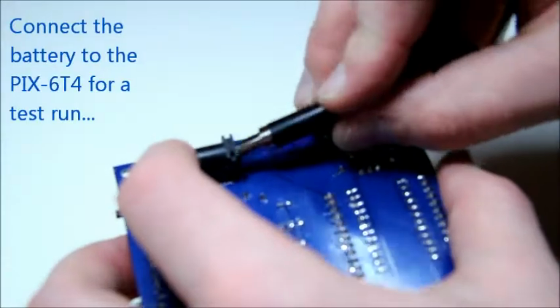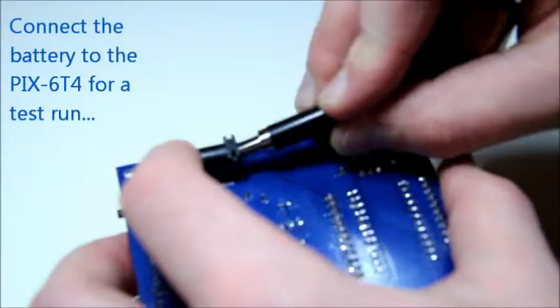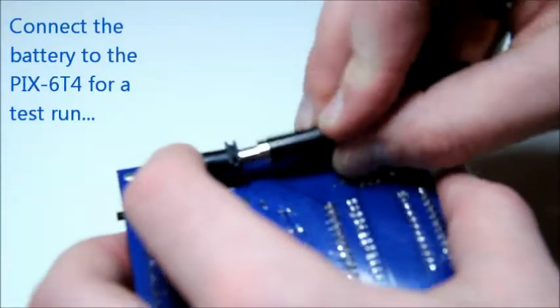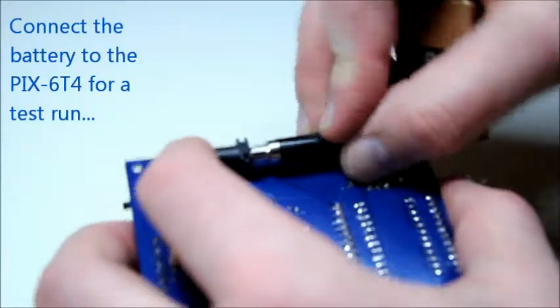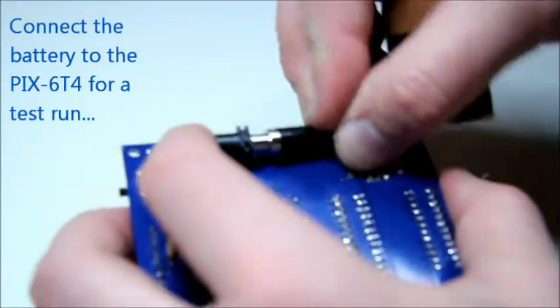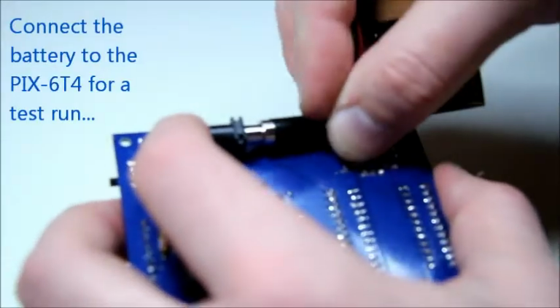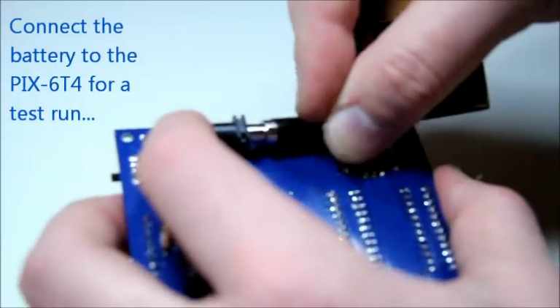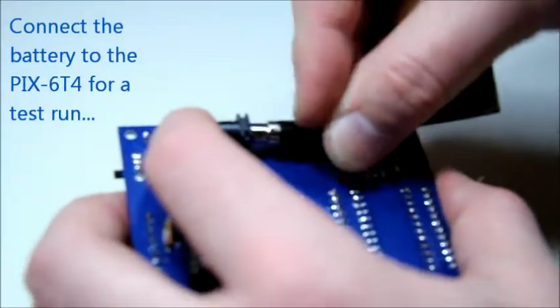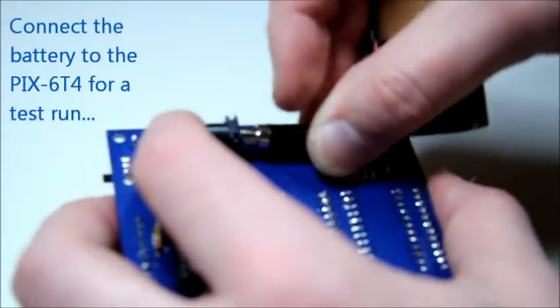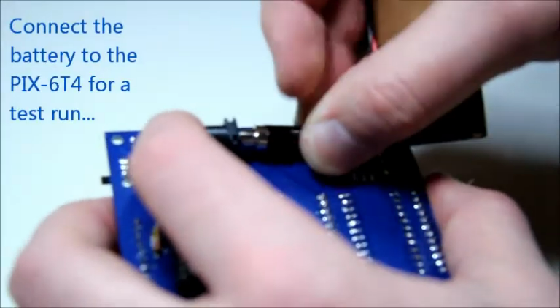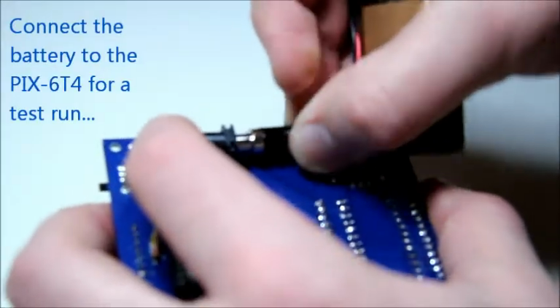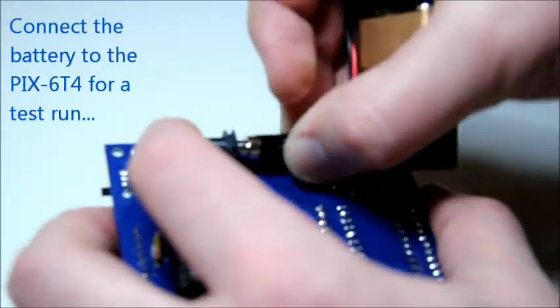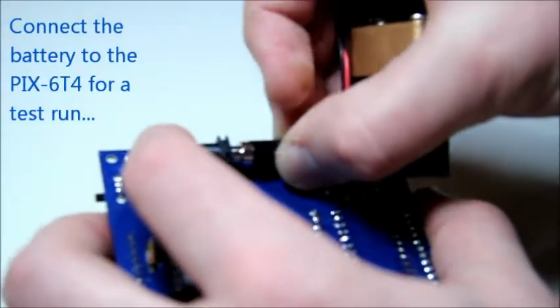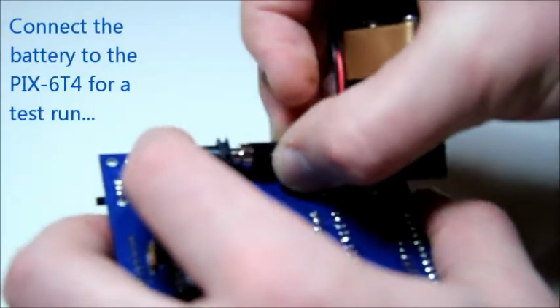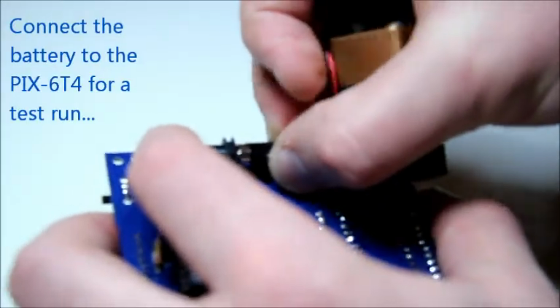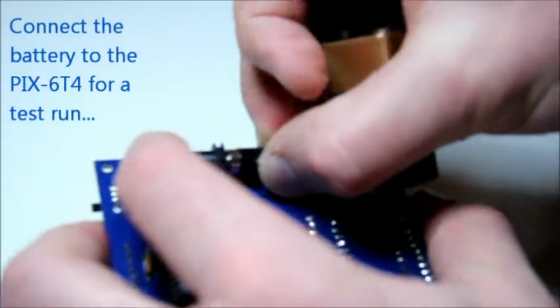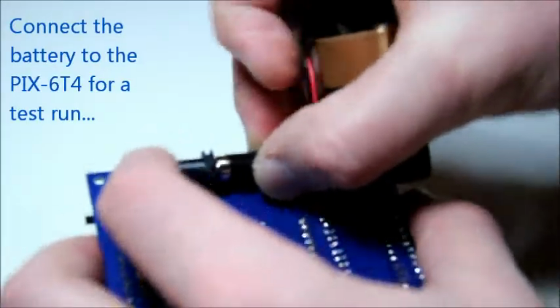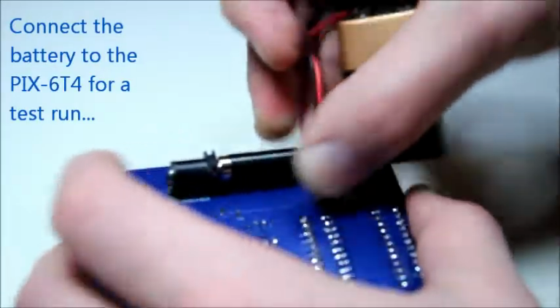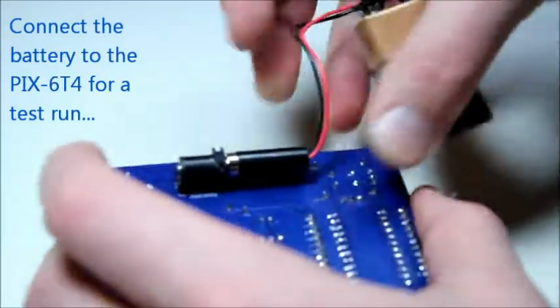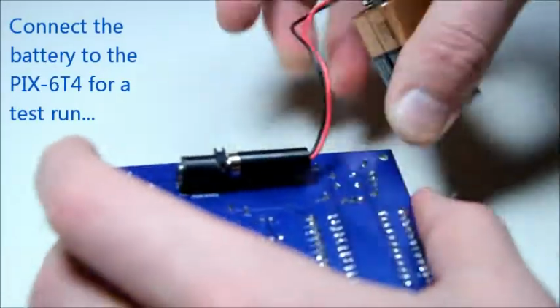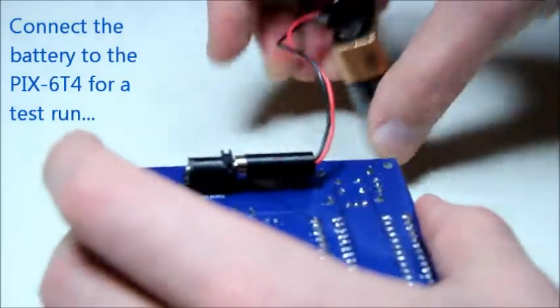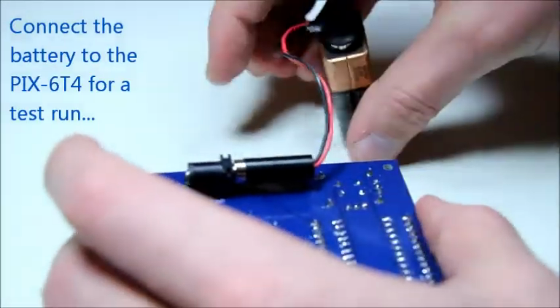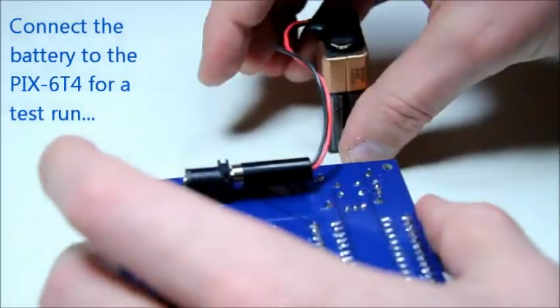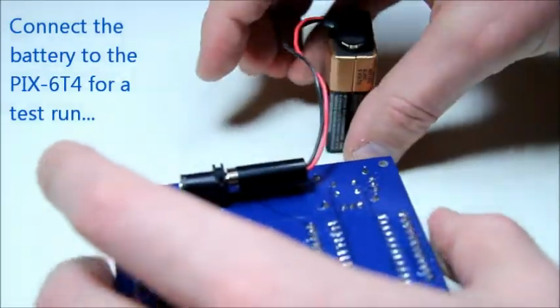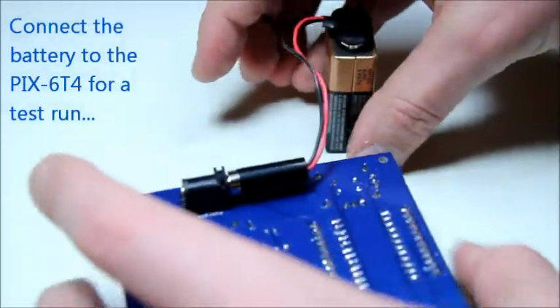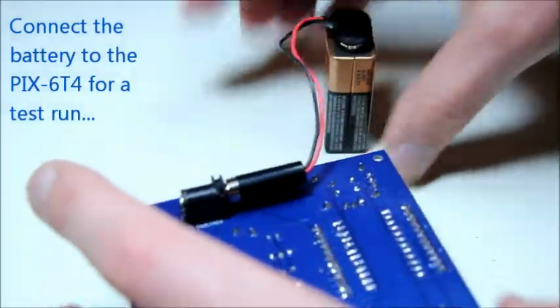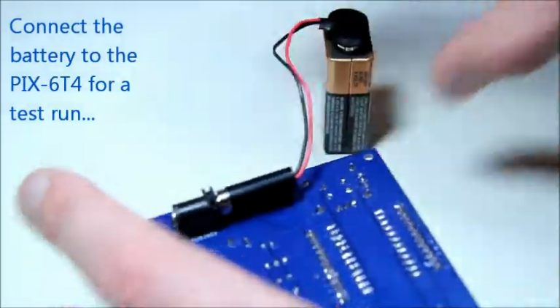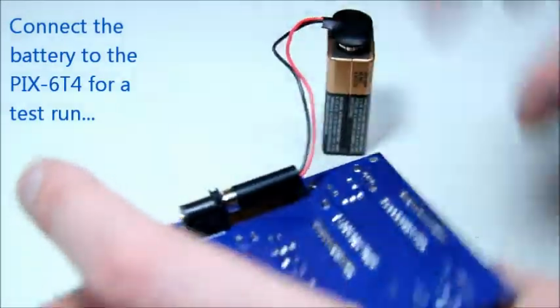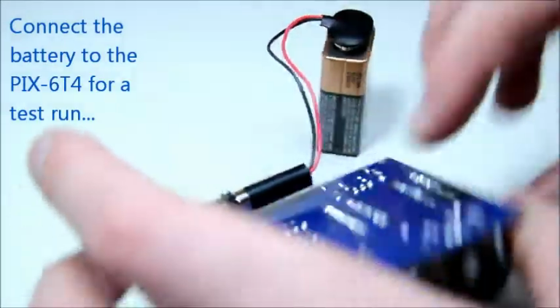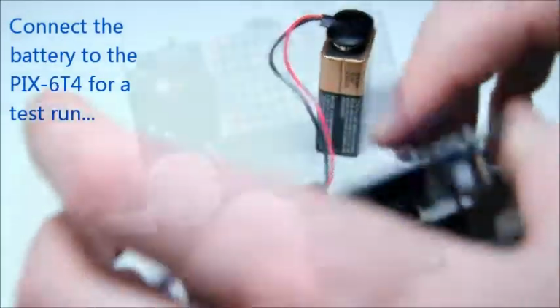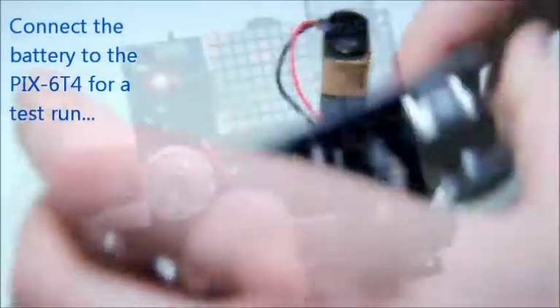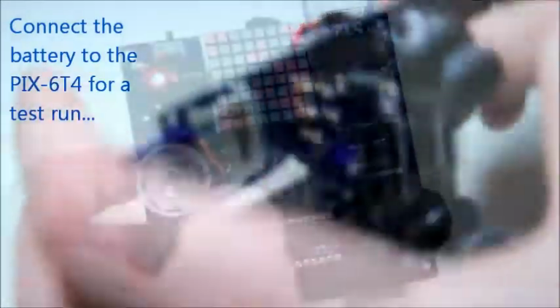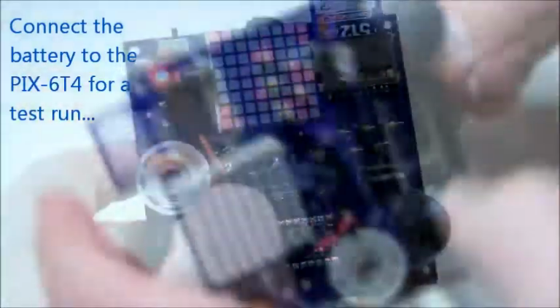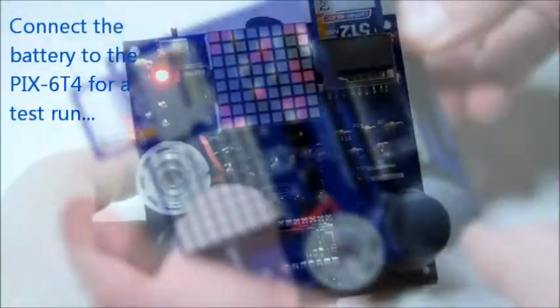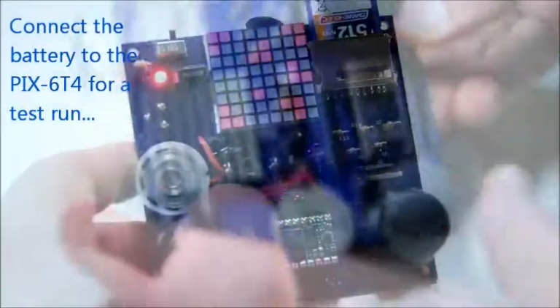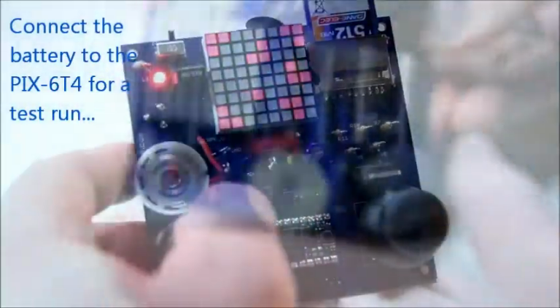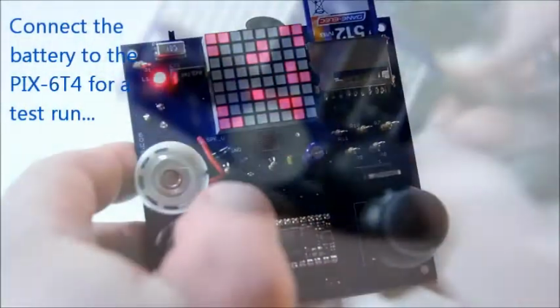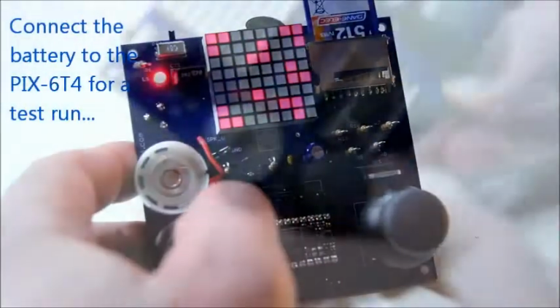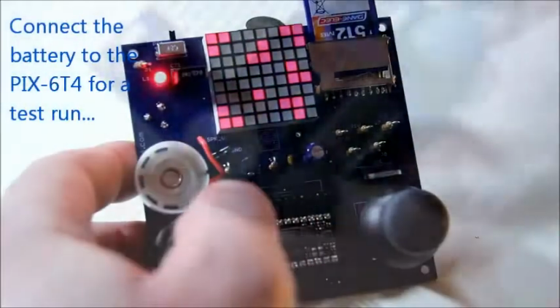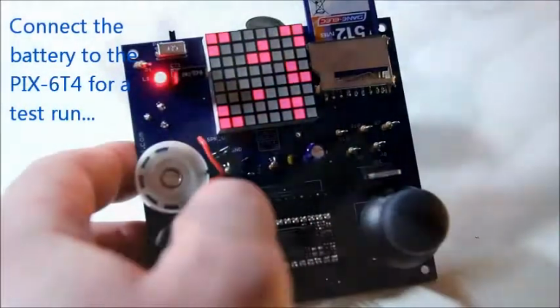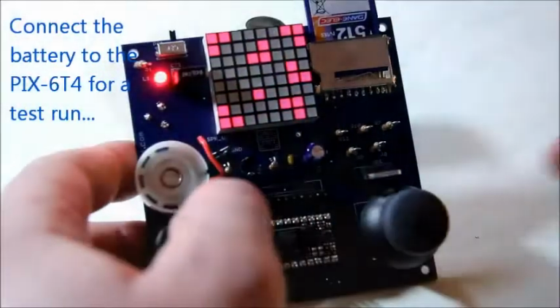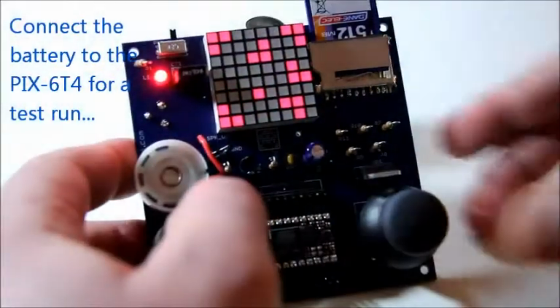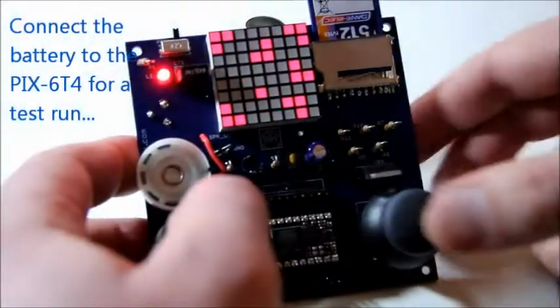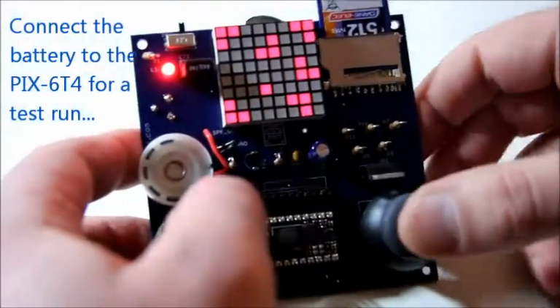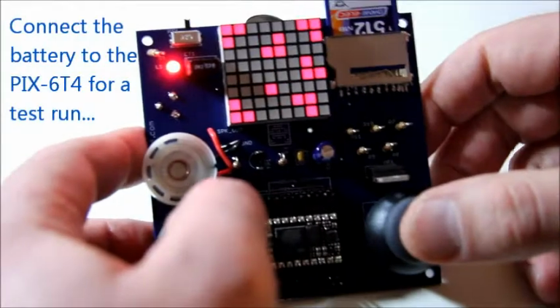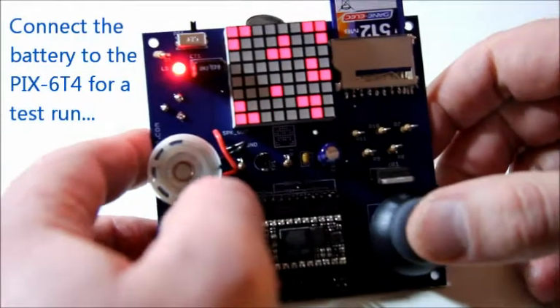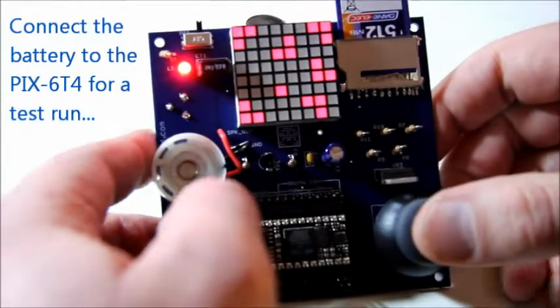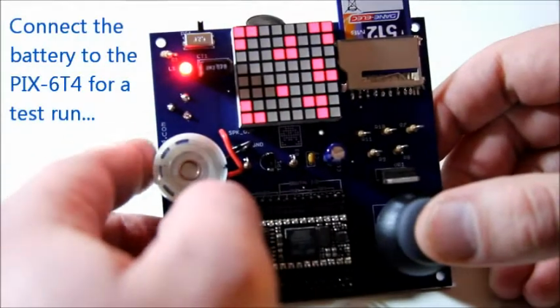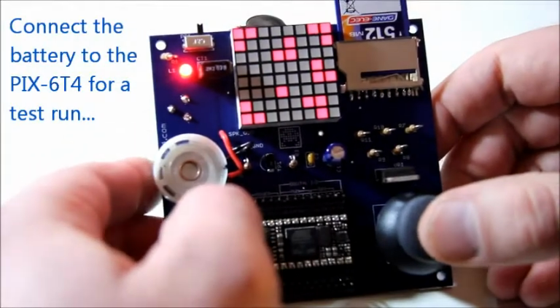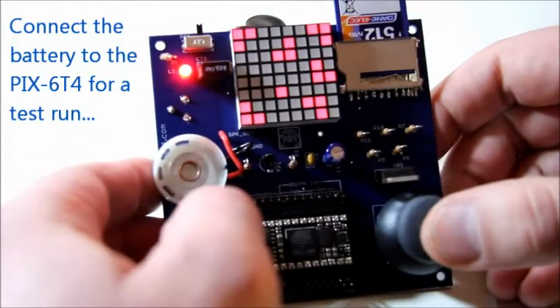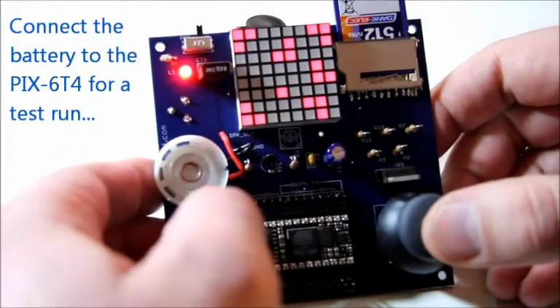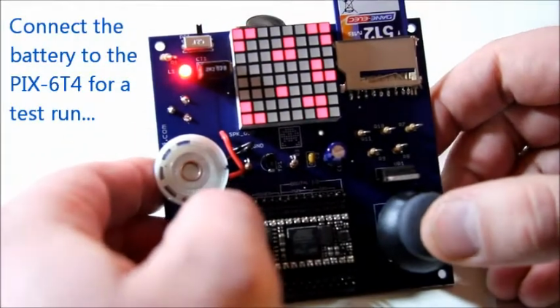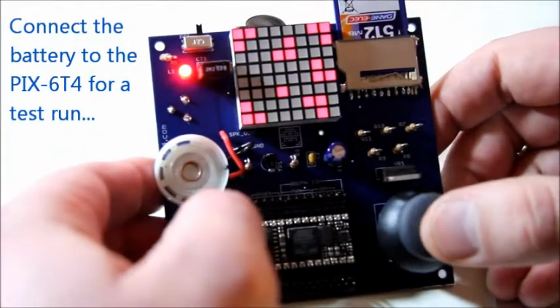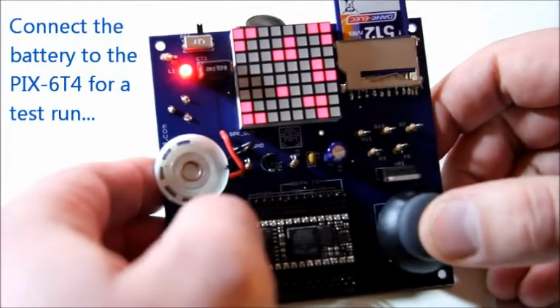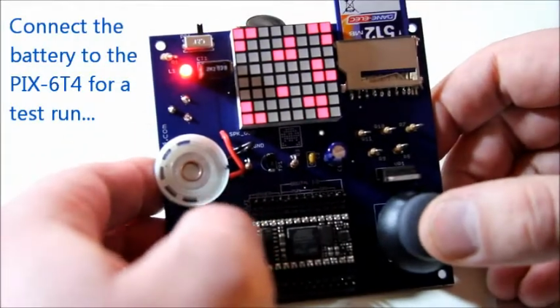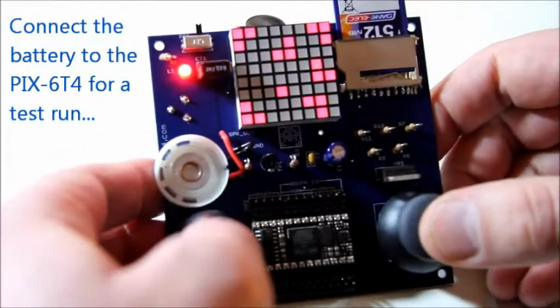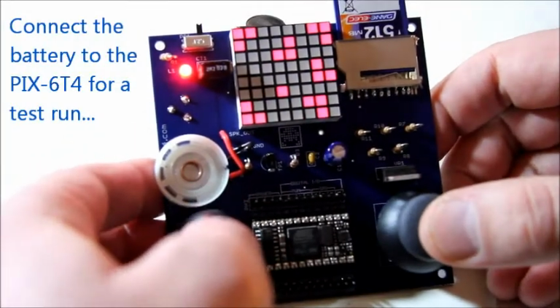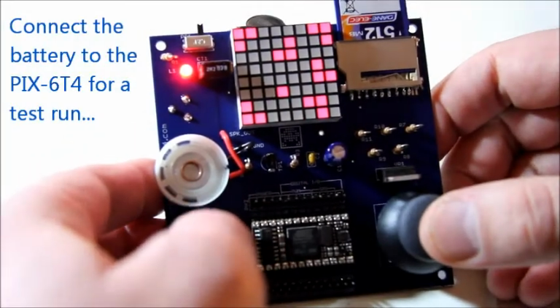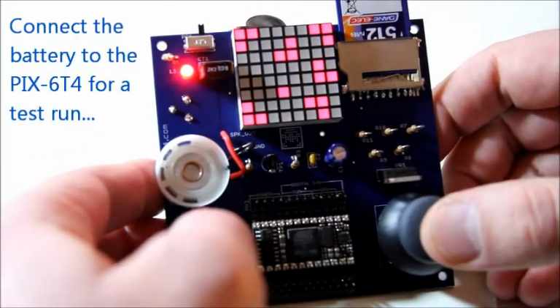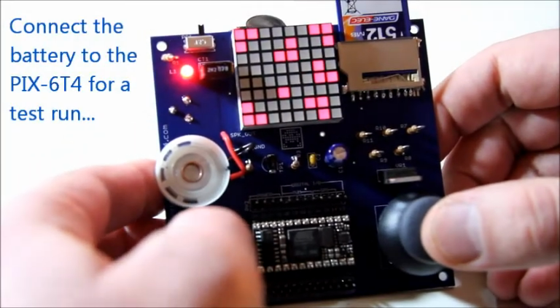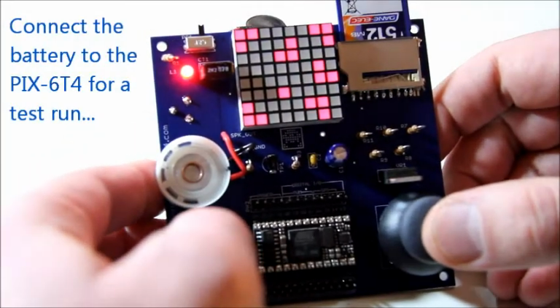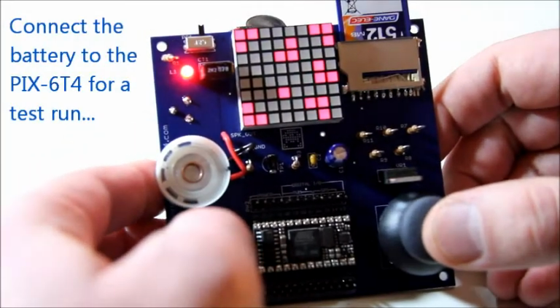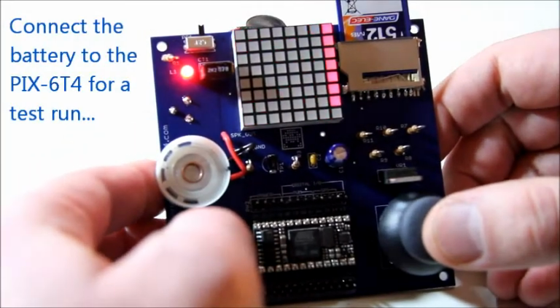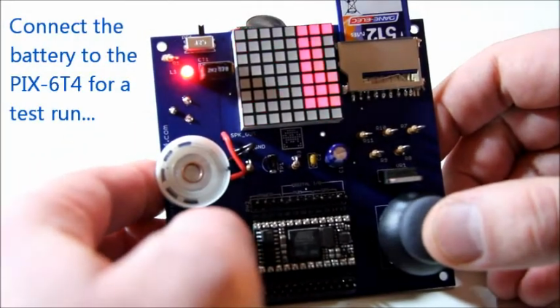Then plug in the battery into the console and give it a quick test to make sure that everything is working fine.